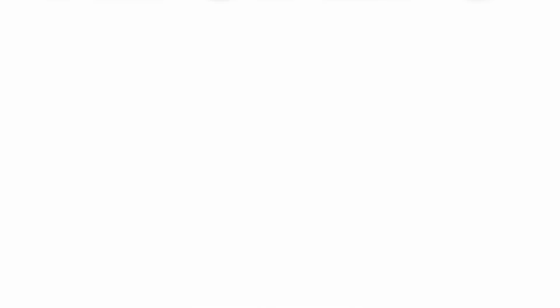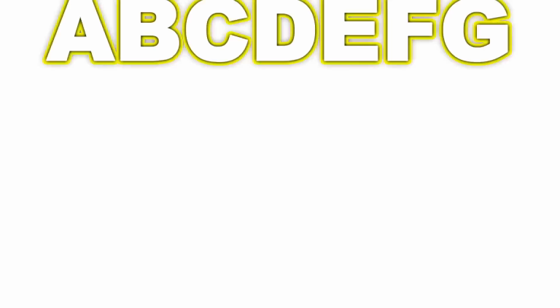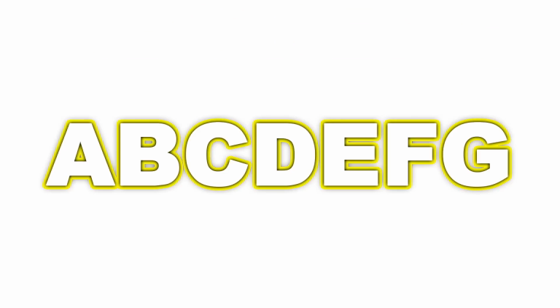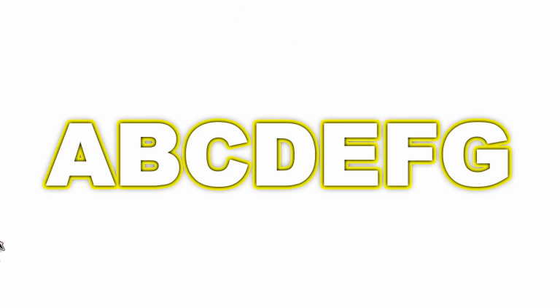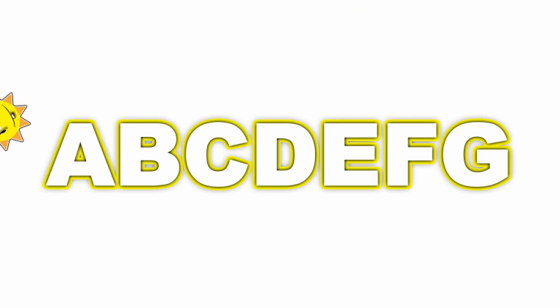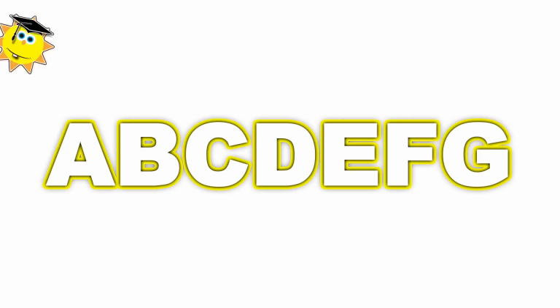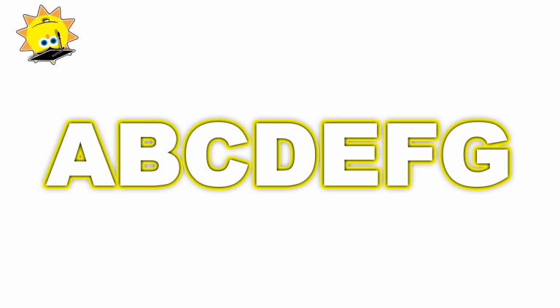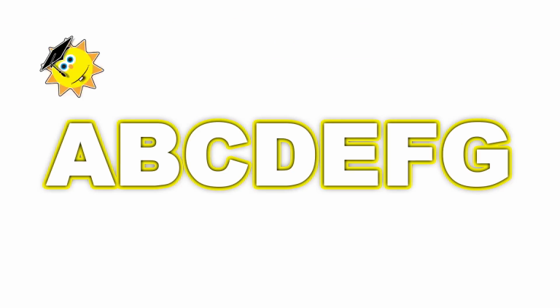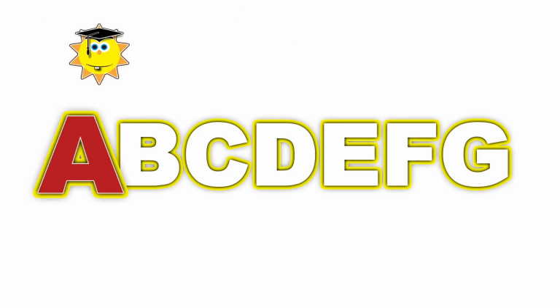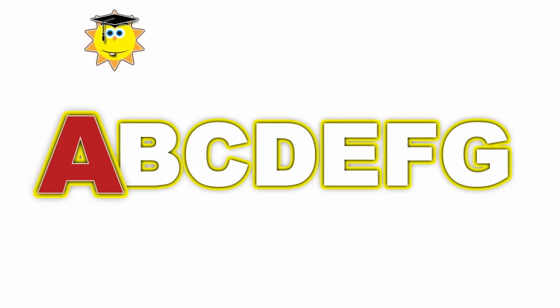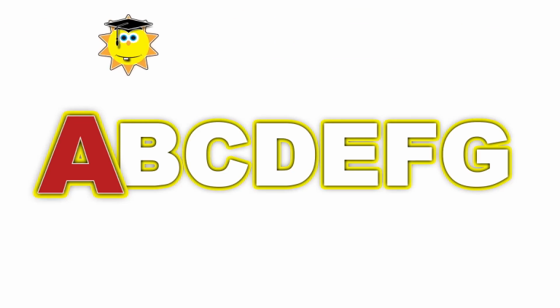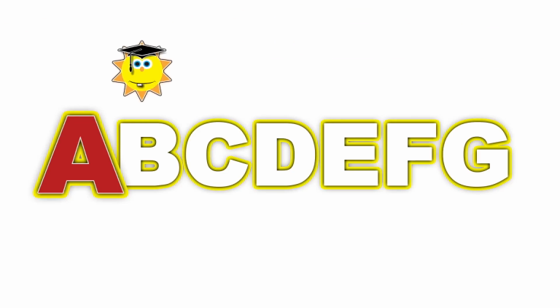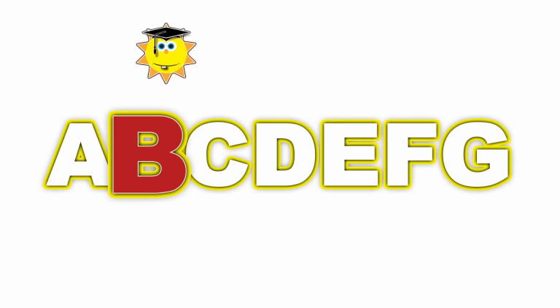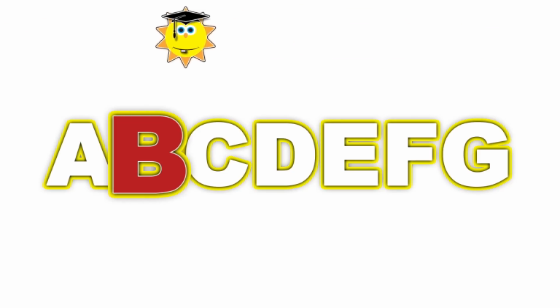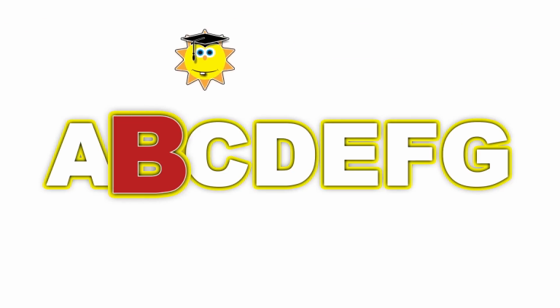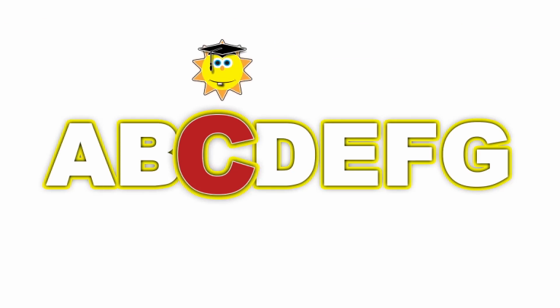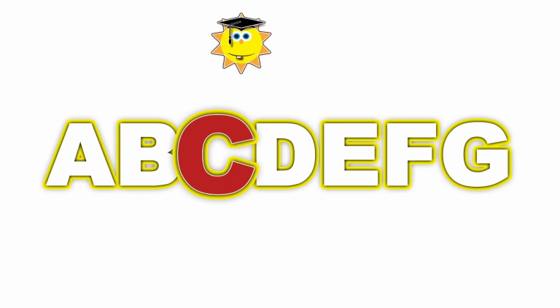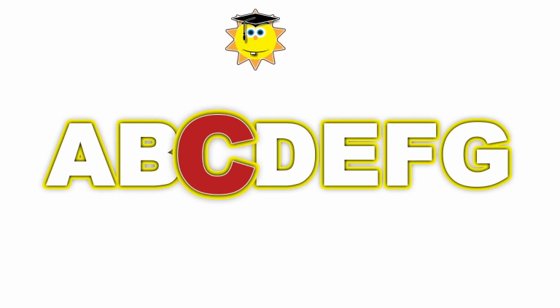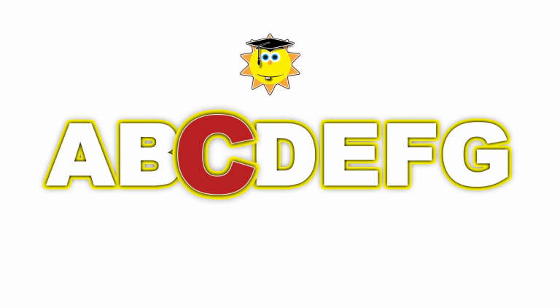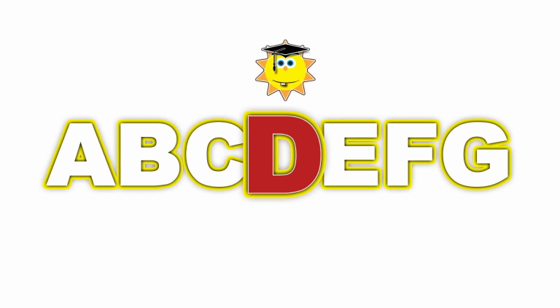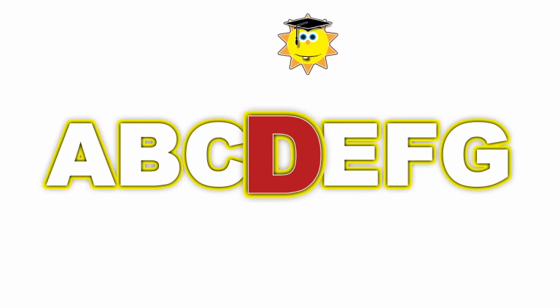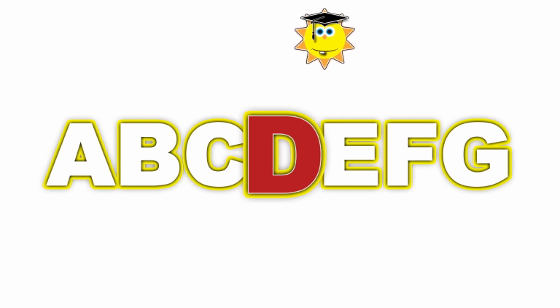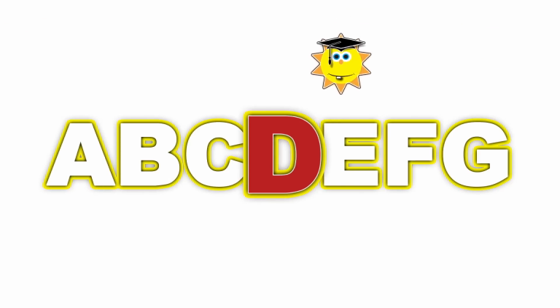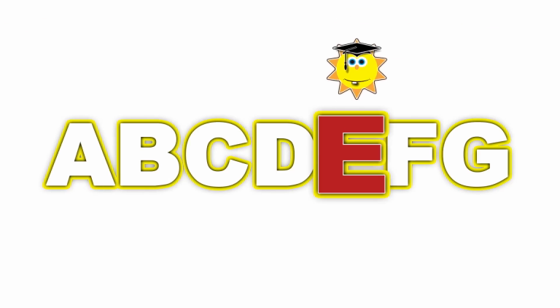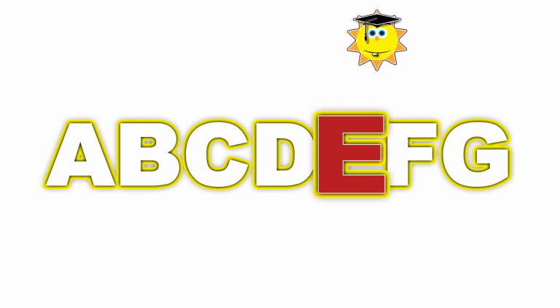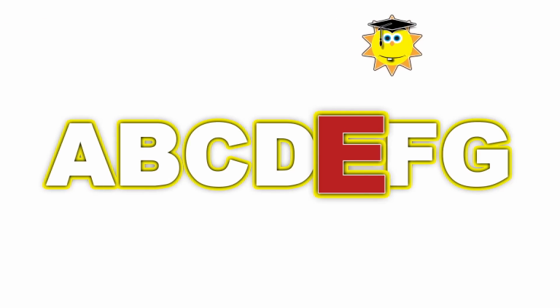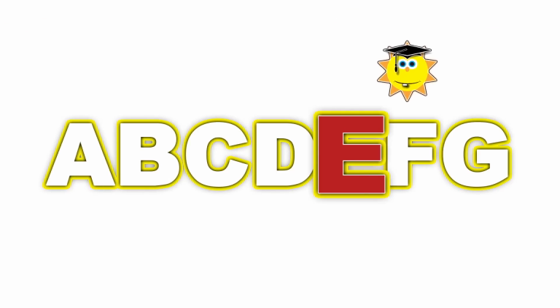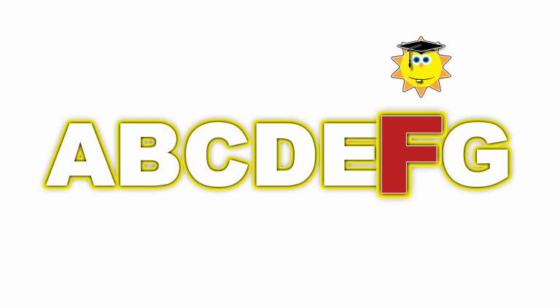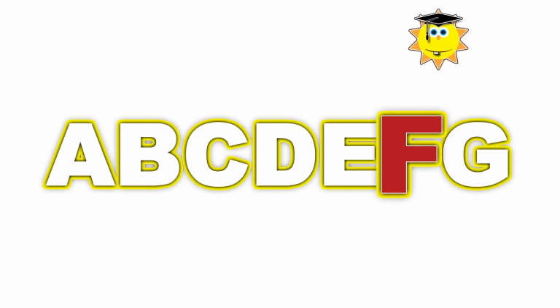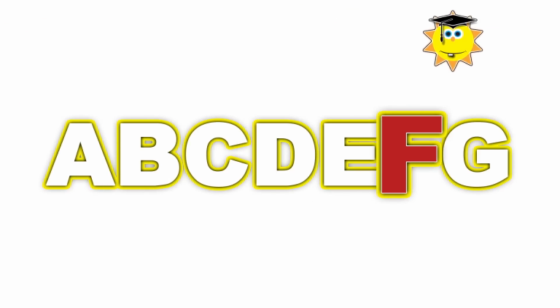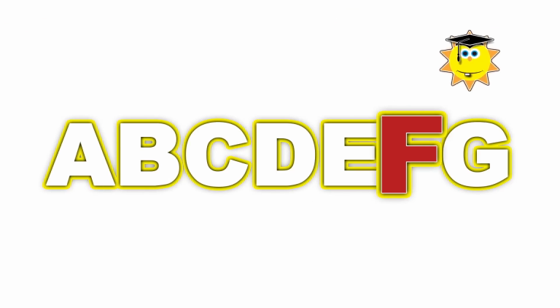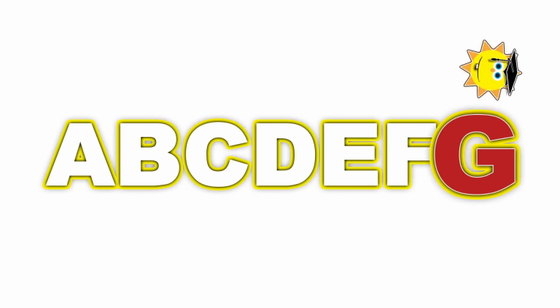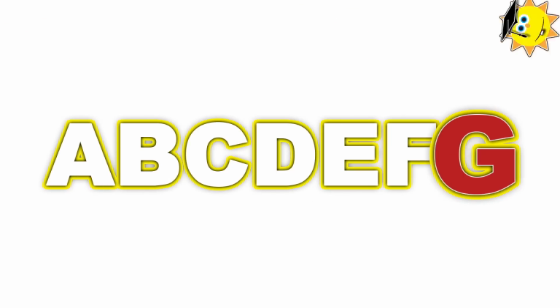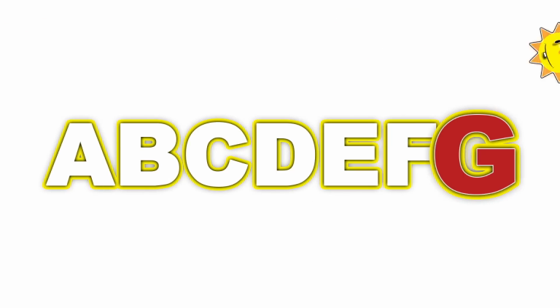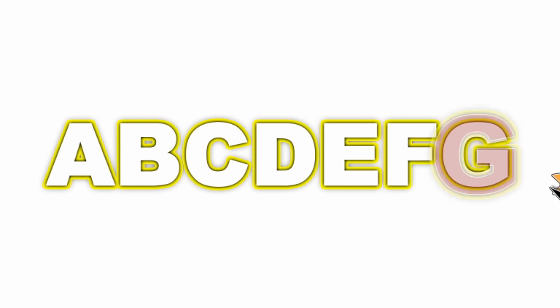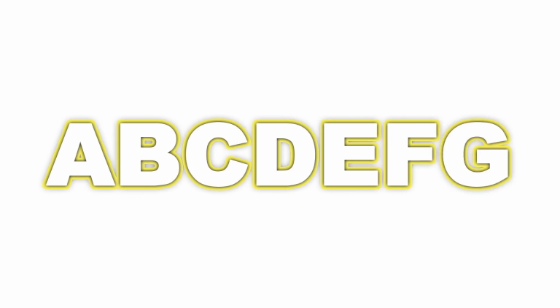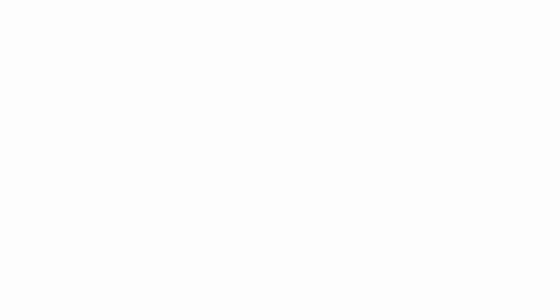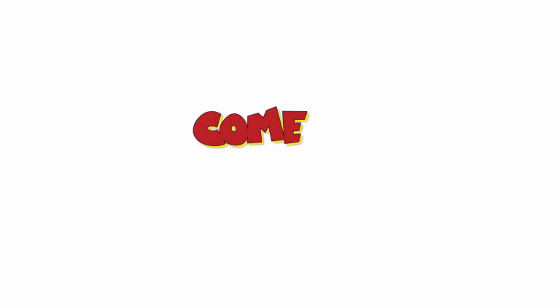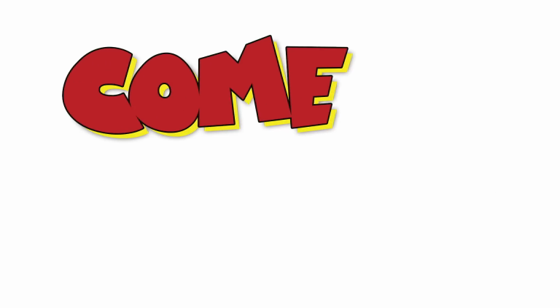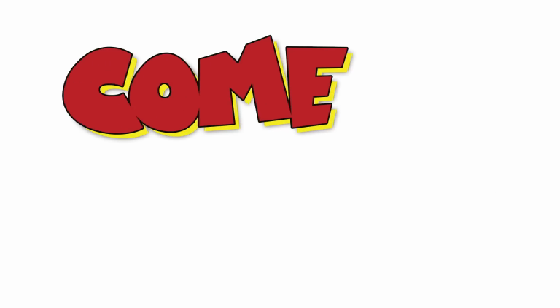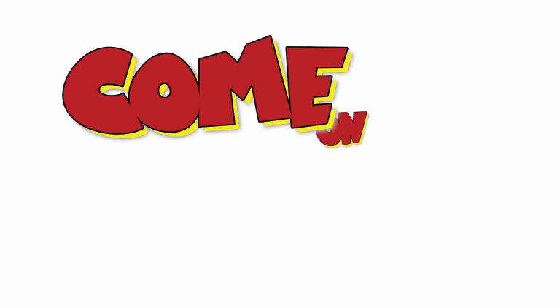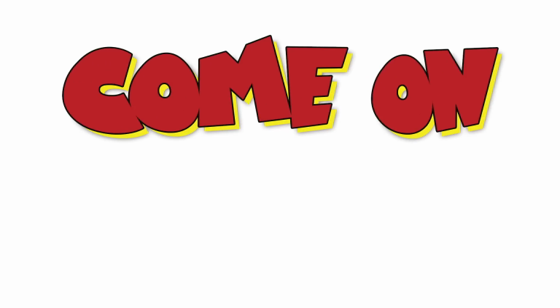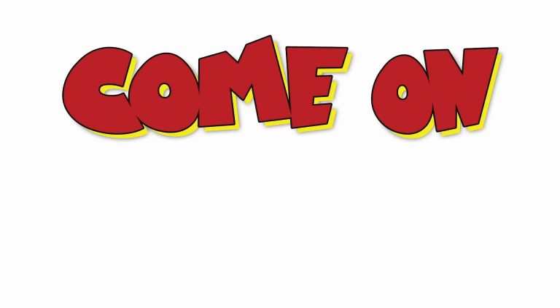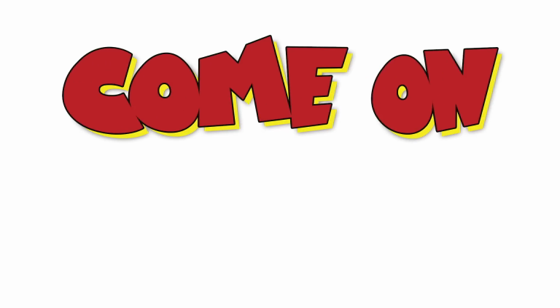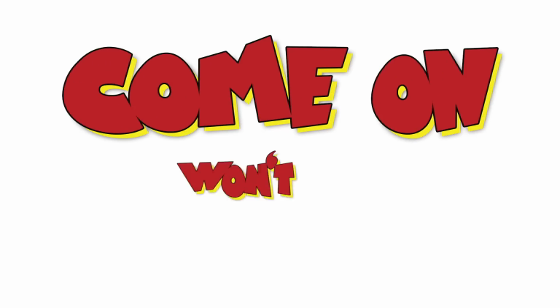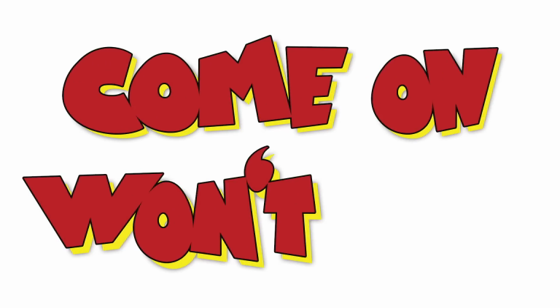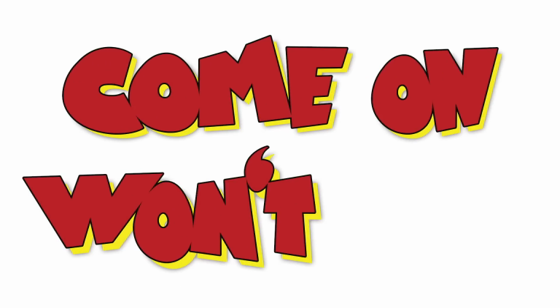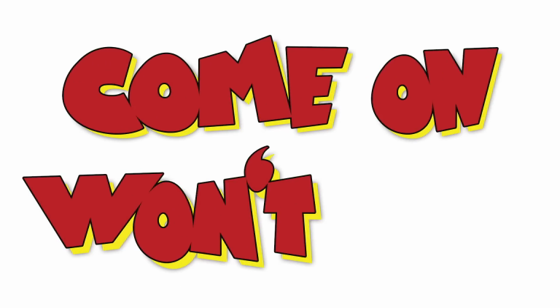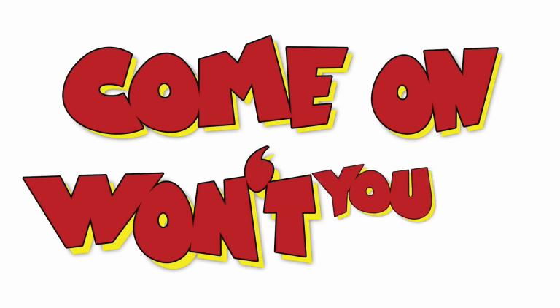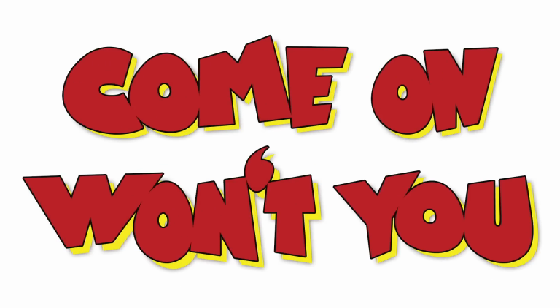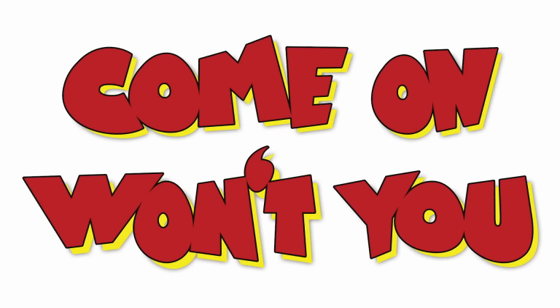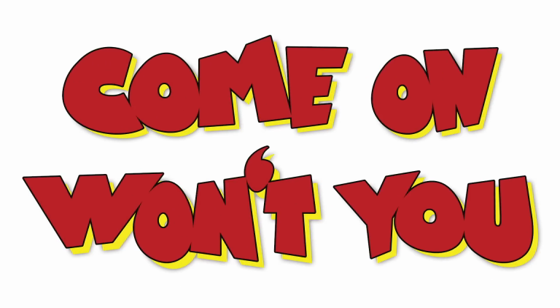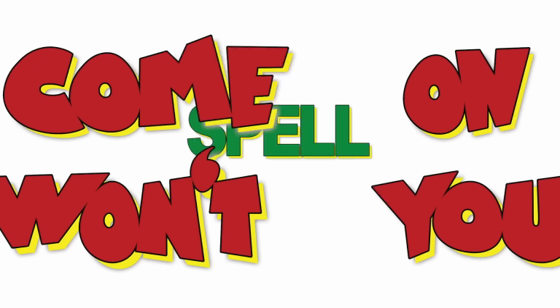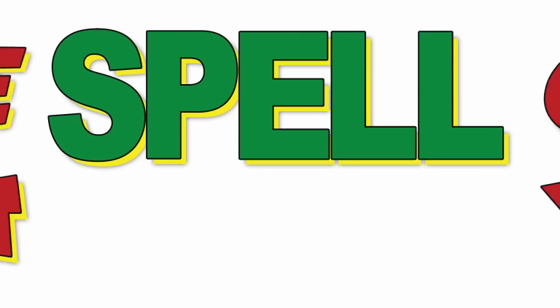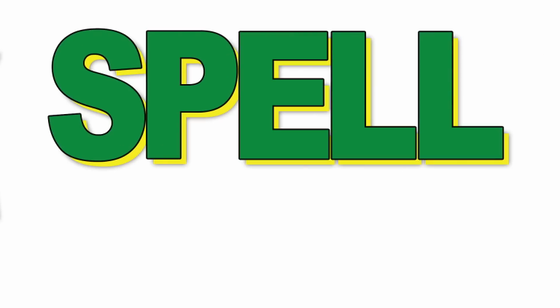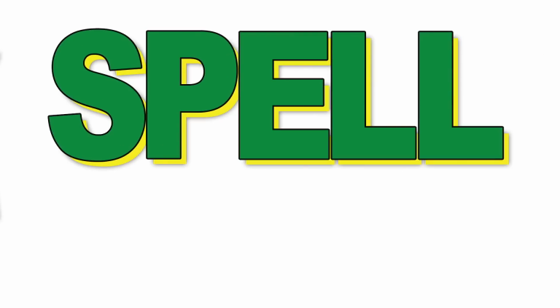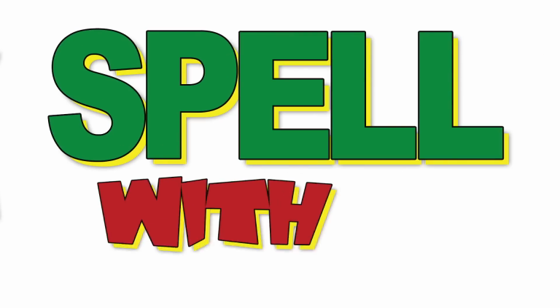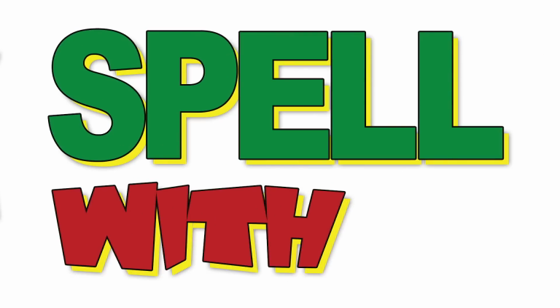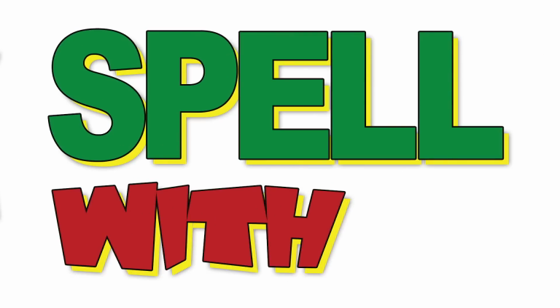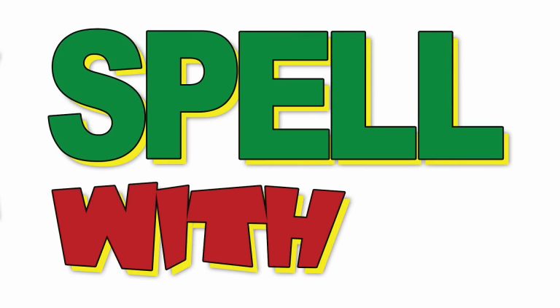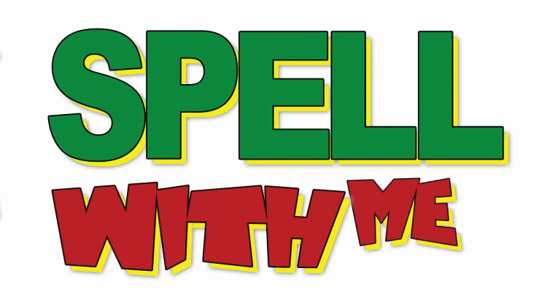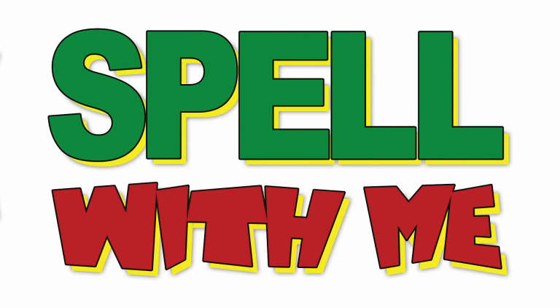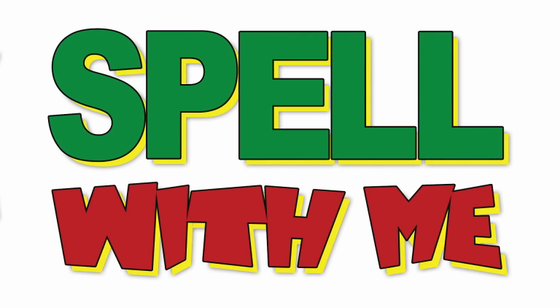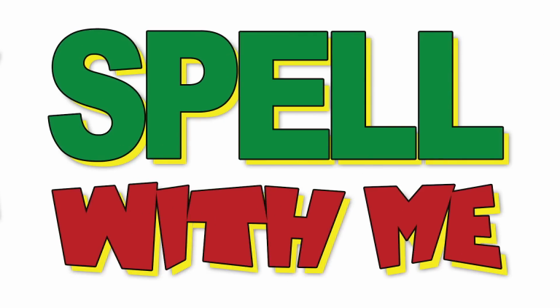A, B, C, D, E, F, G. Come on, won't you spell that name?